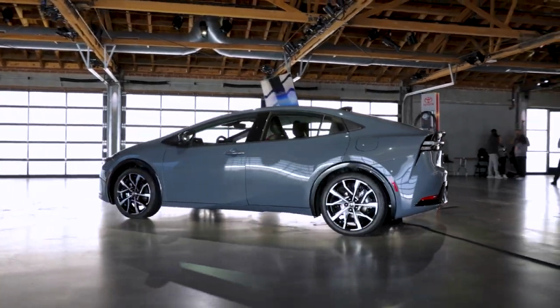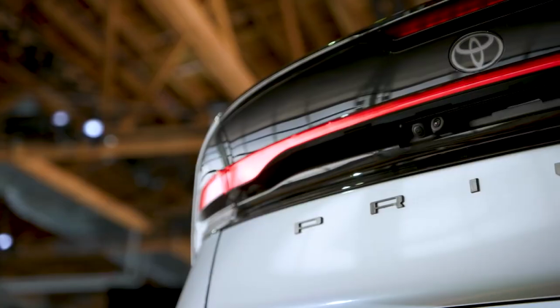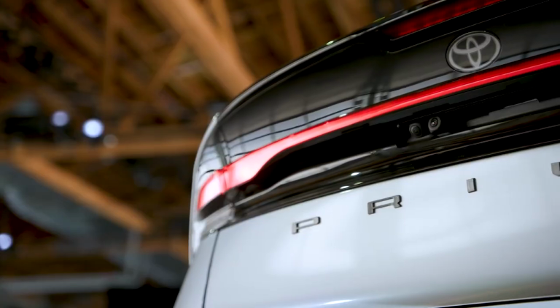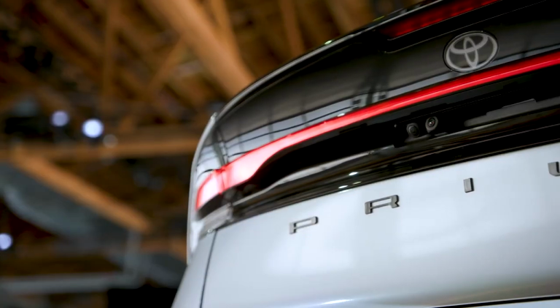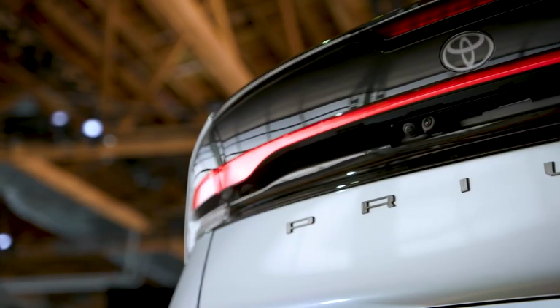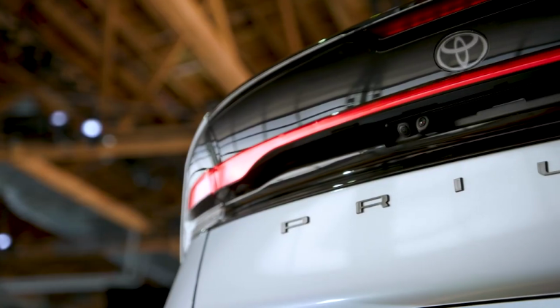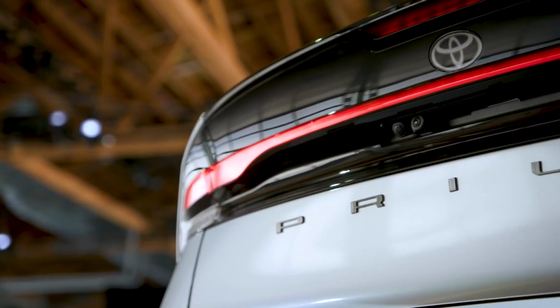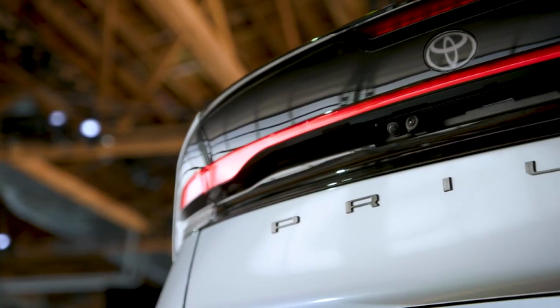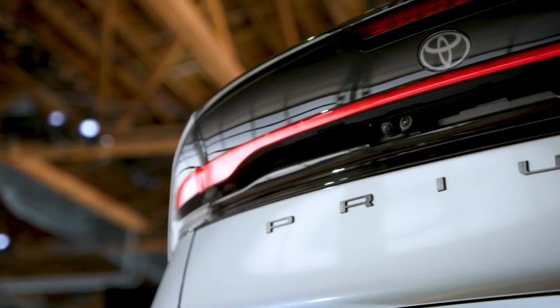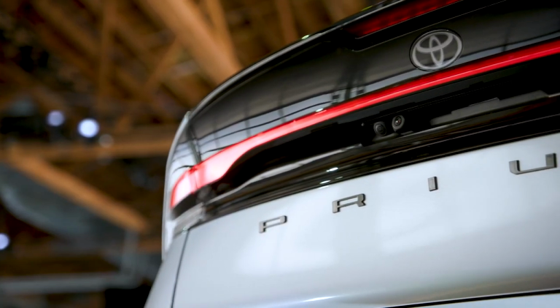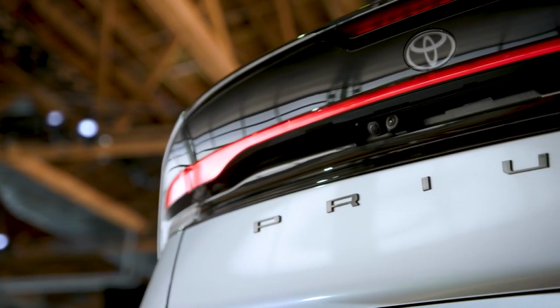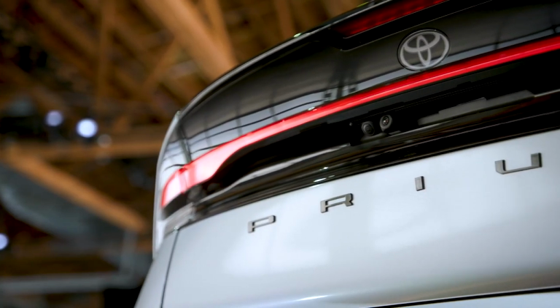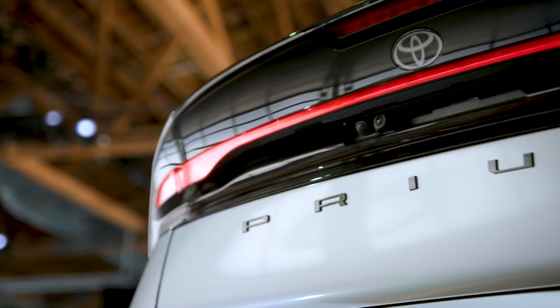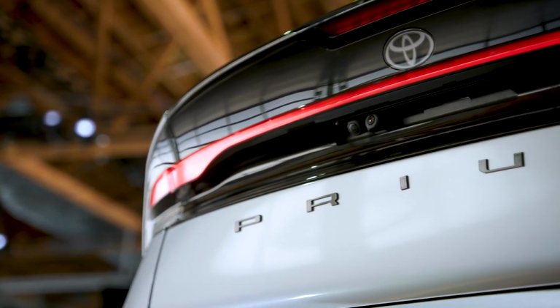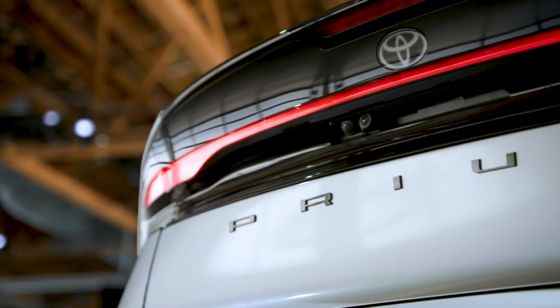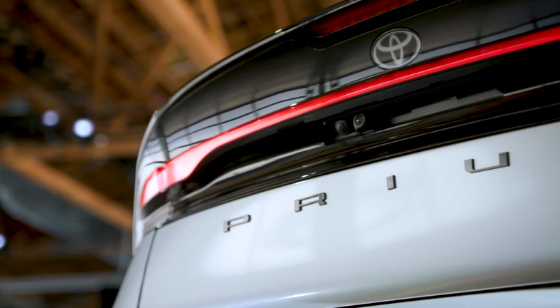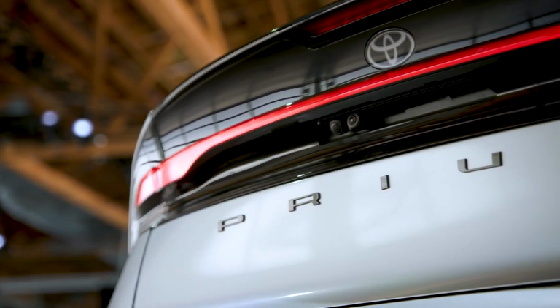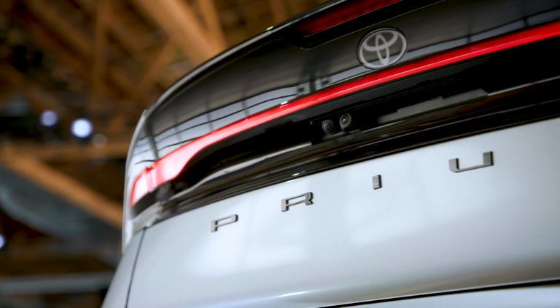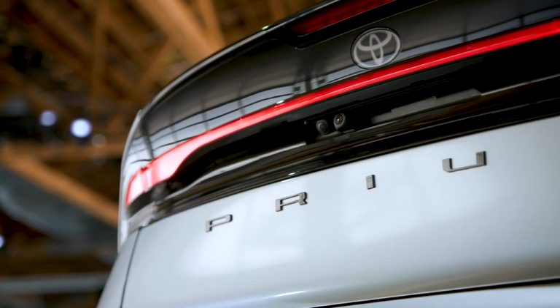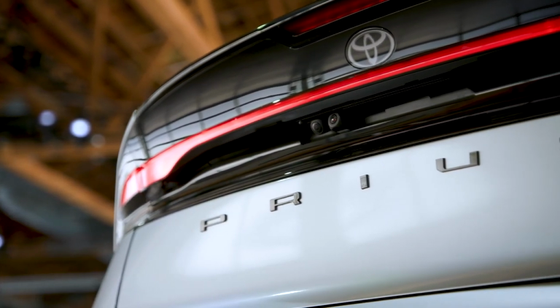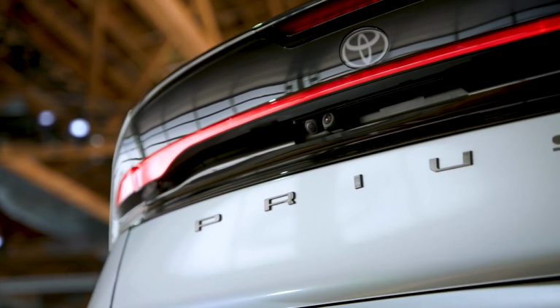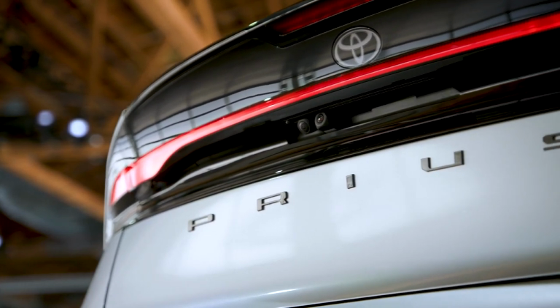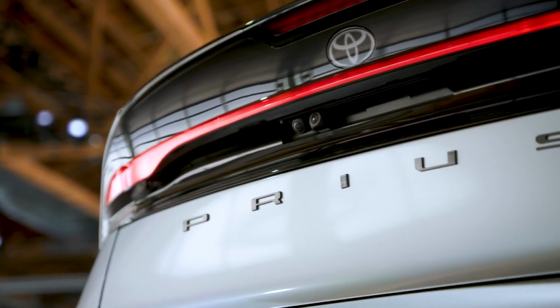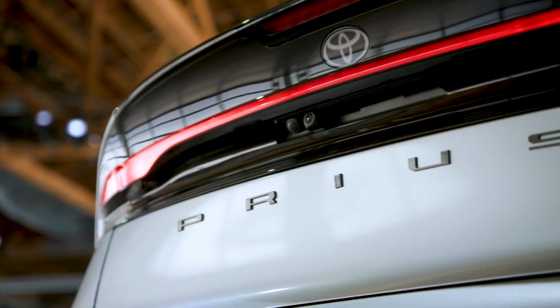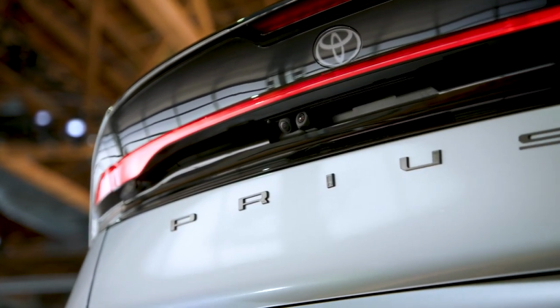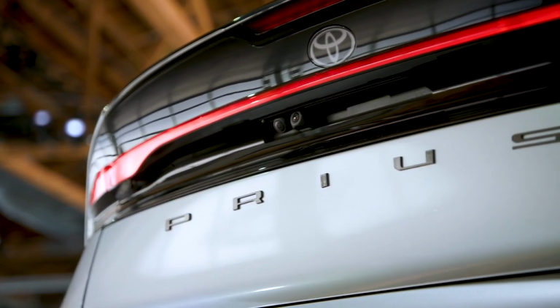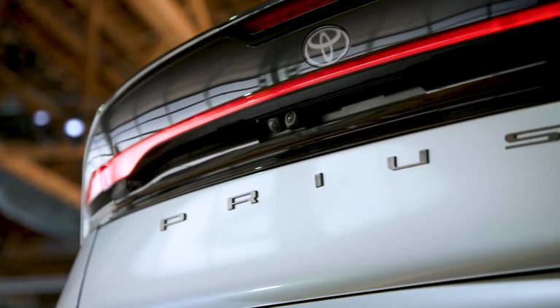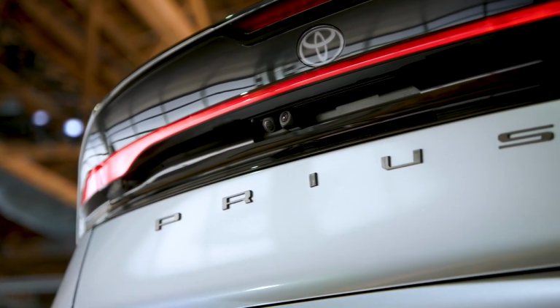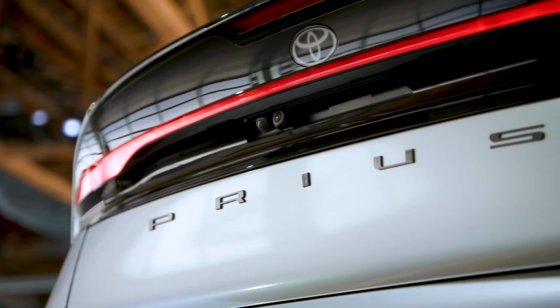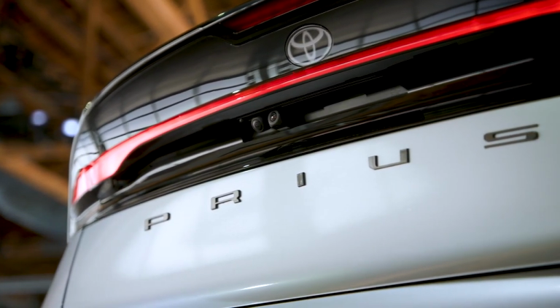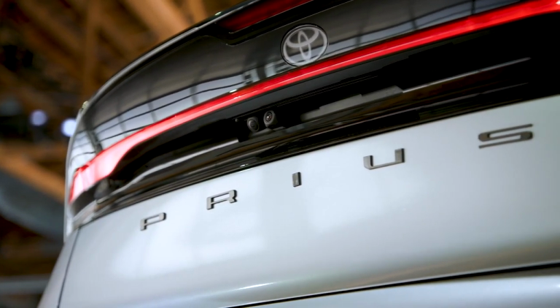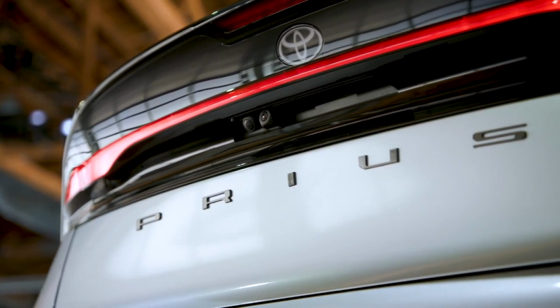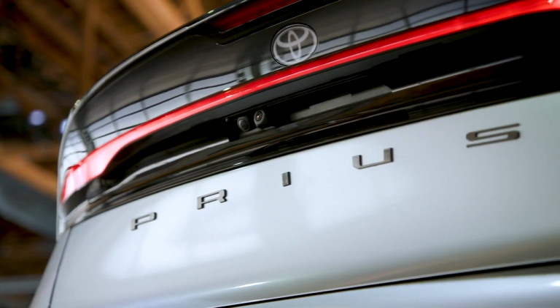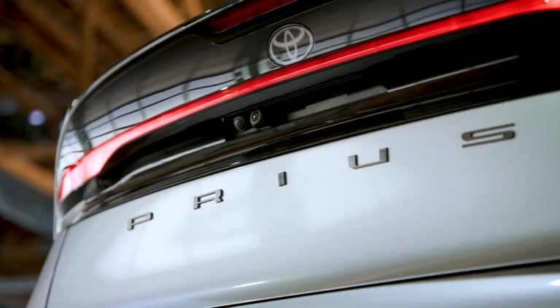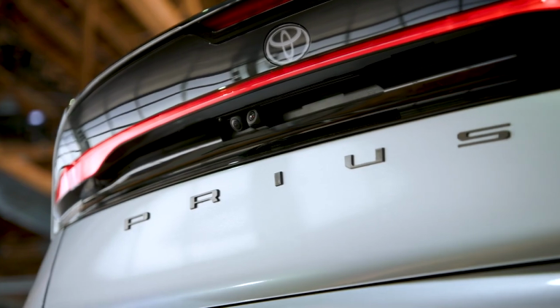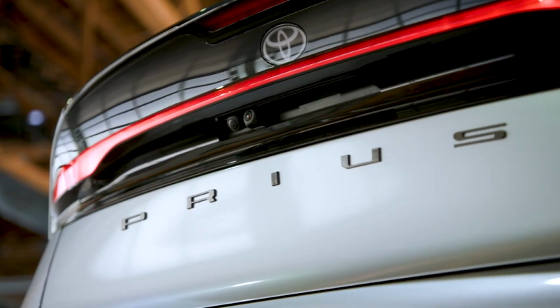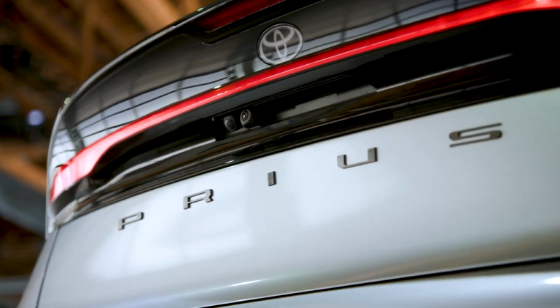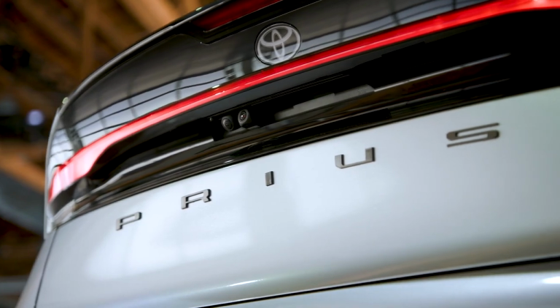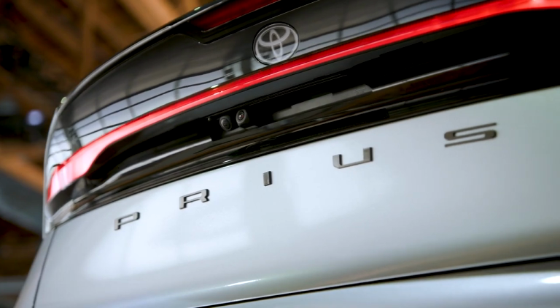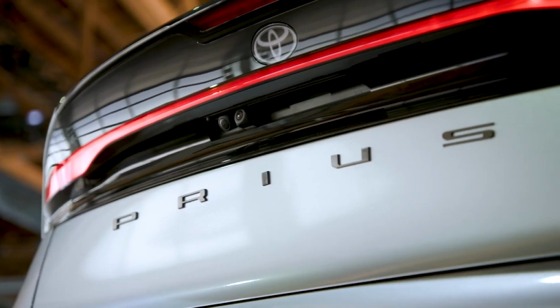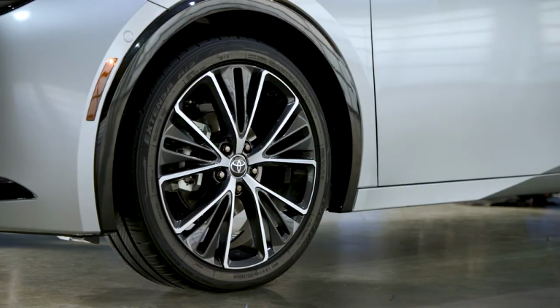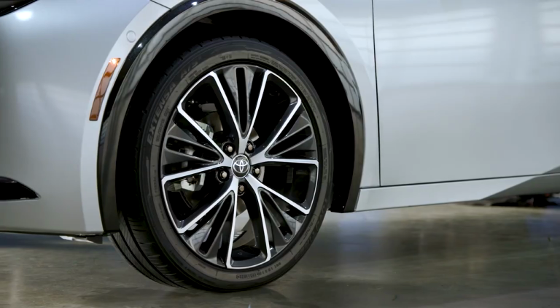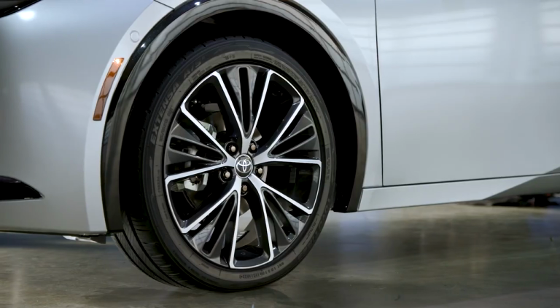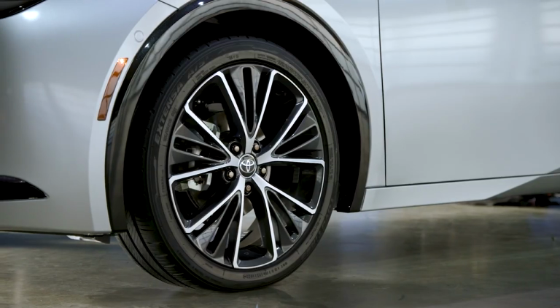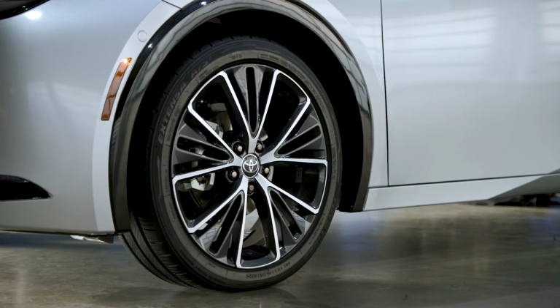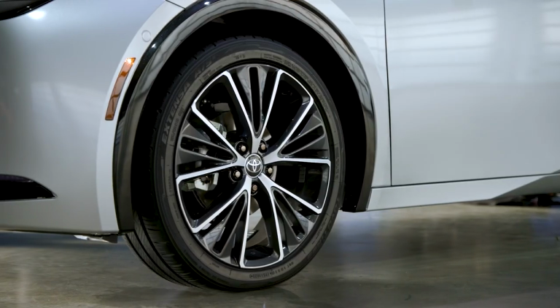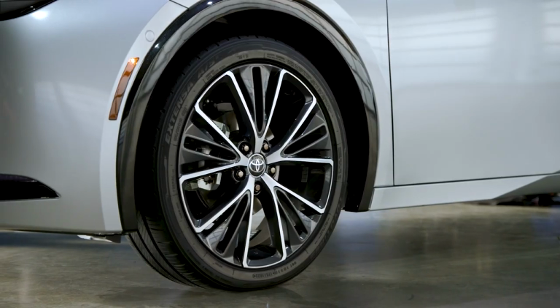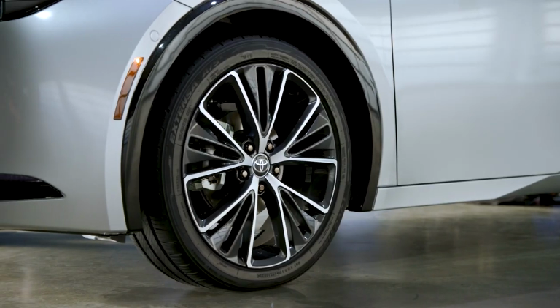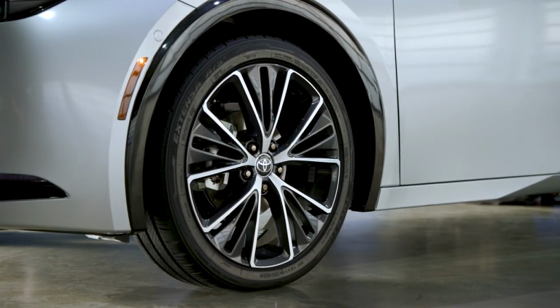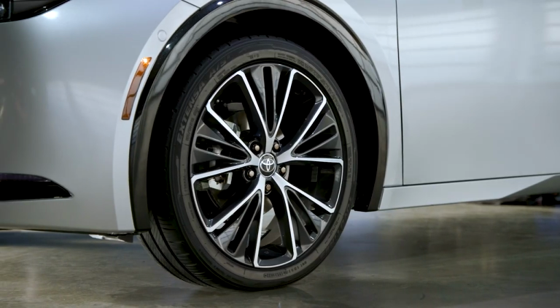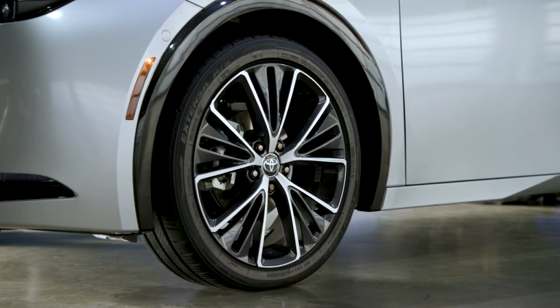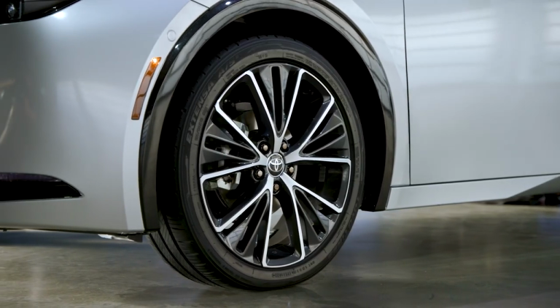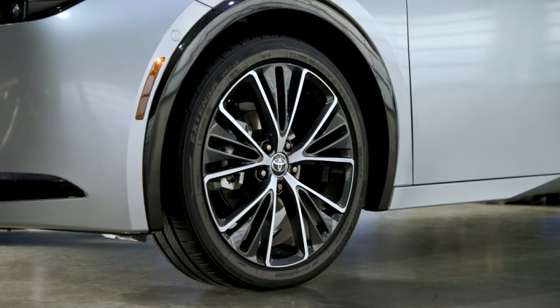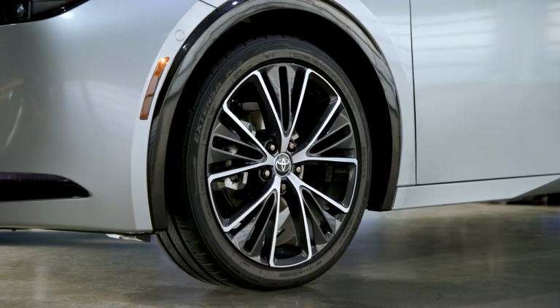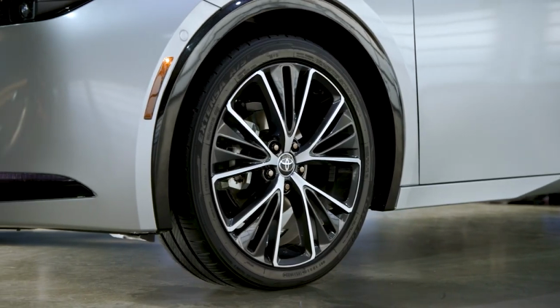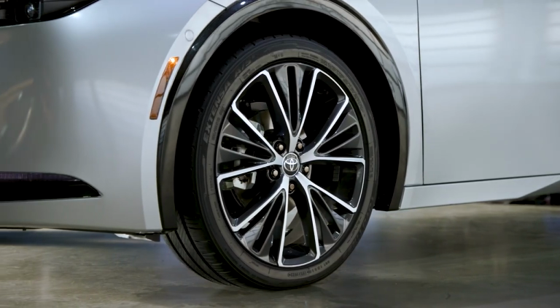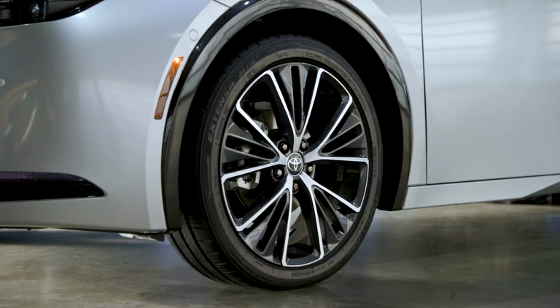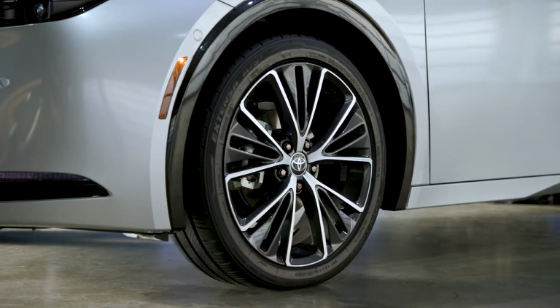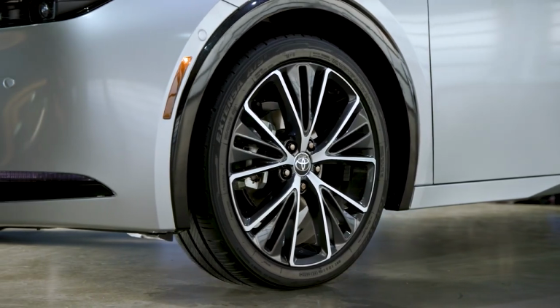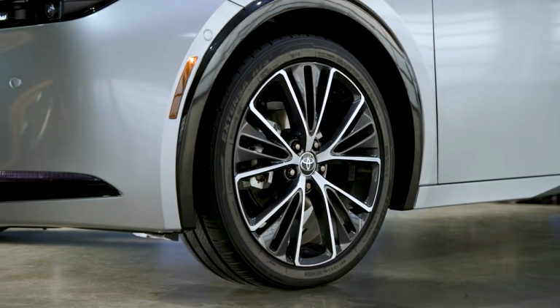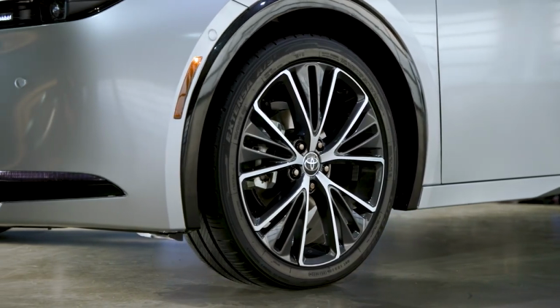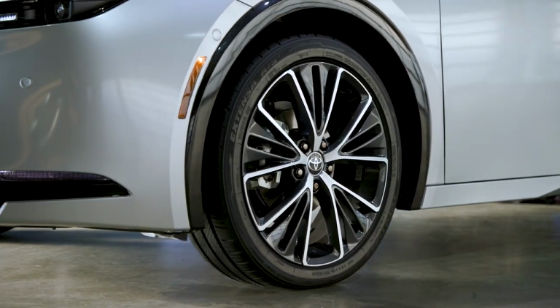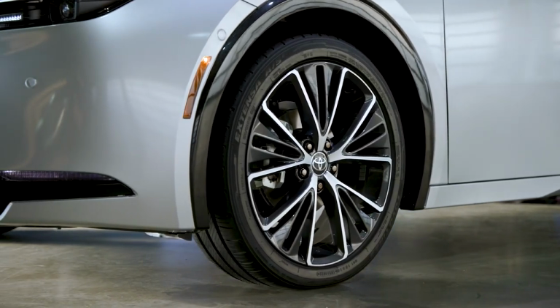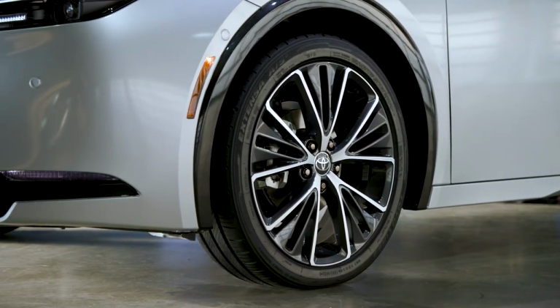The credit is down to the fact that the new Prius has a 50% longer electric-only driving range than the outgoing model.